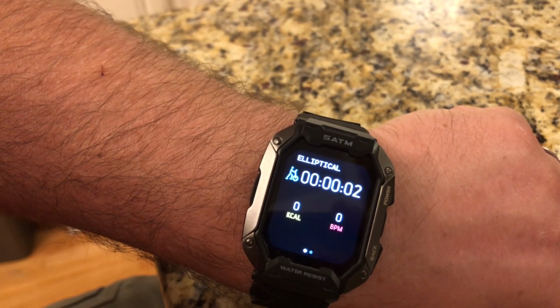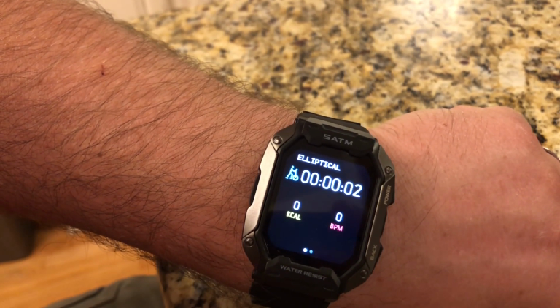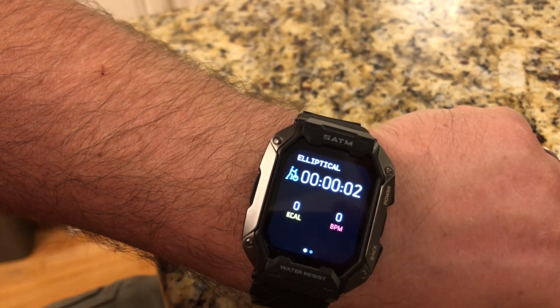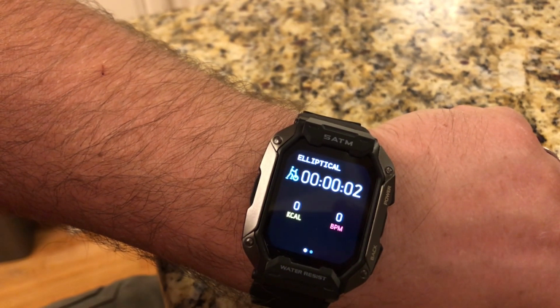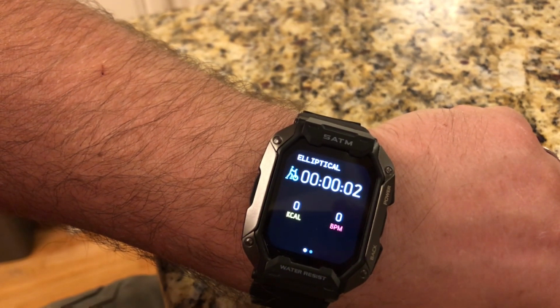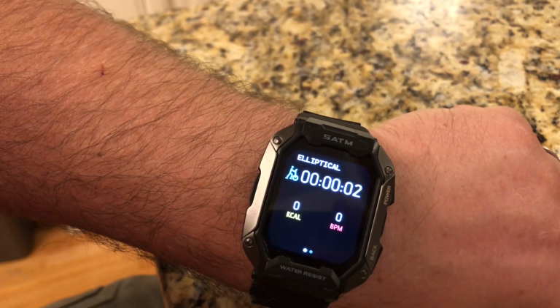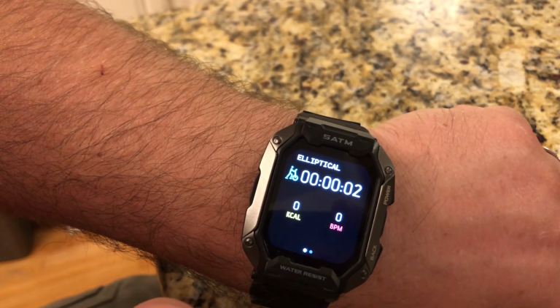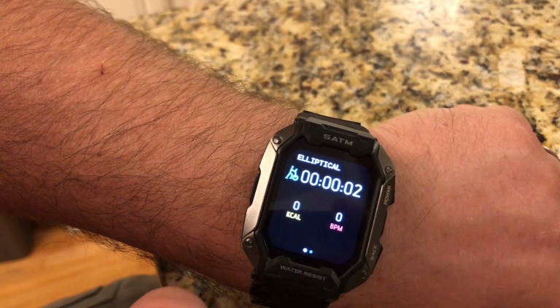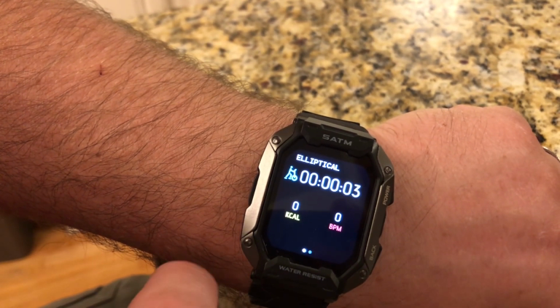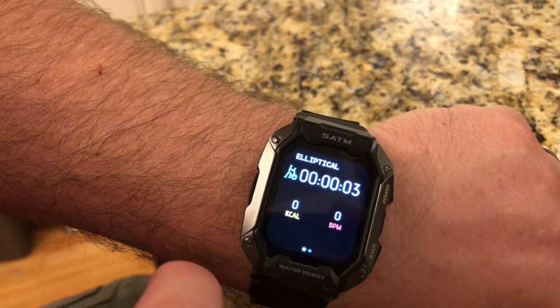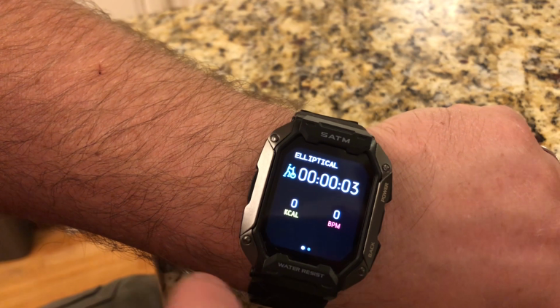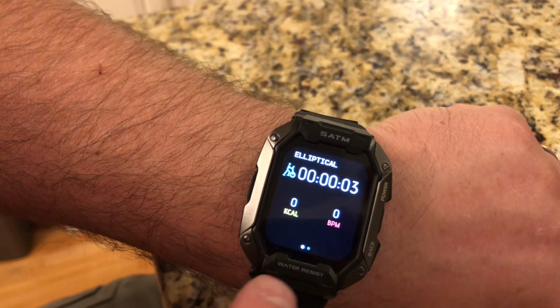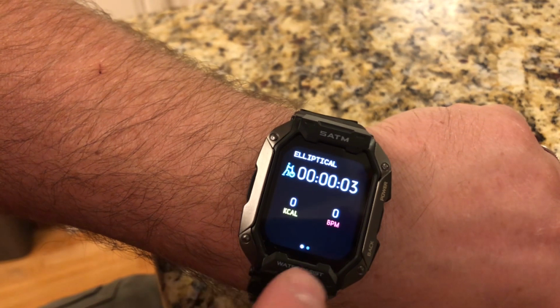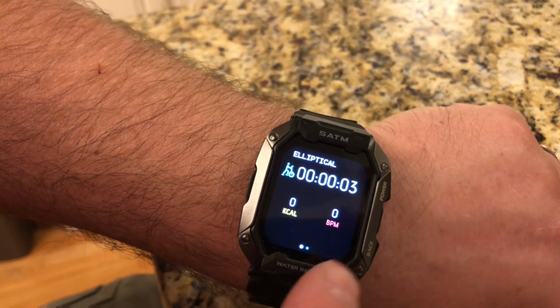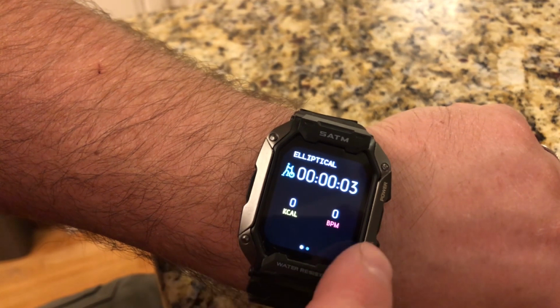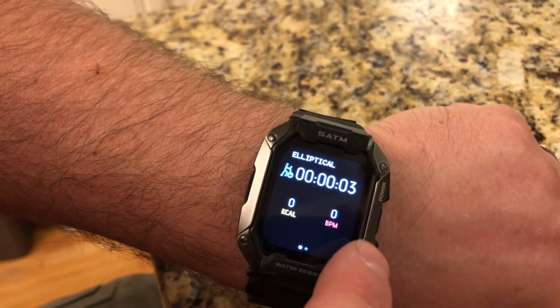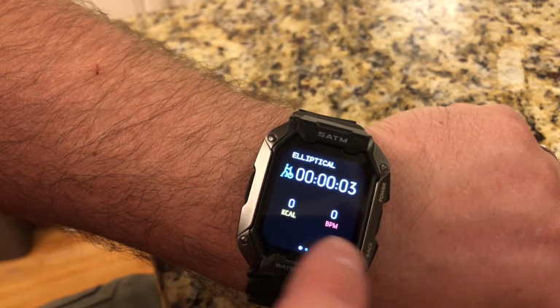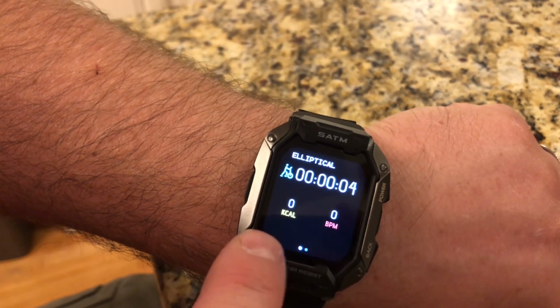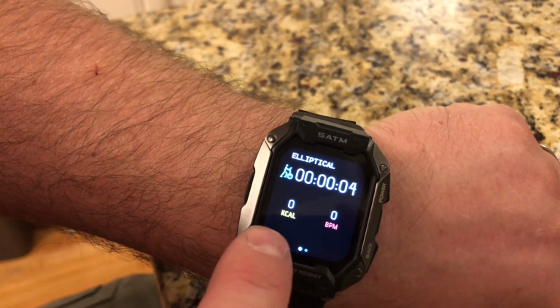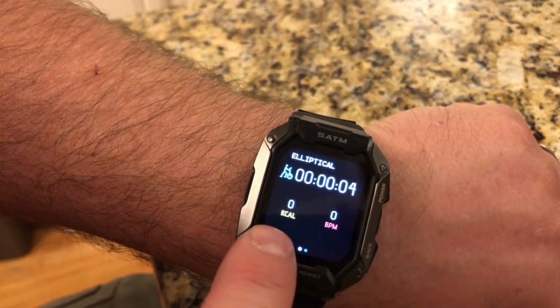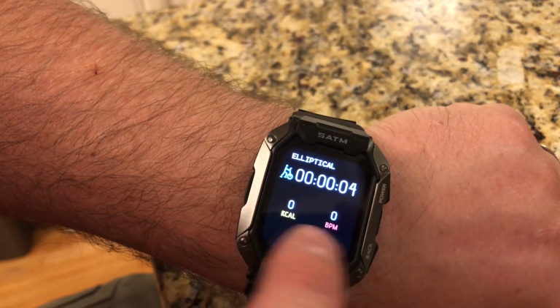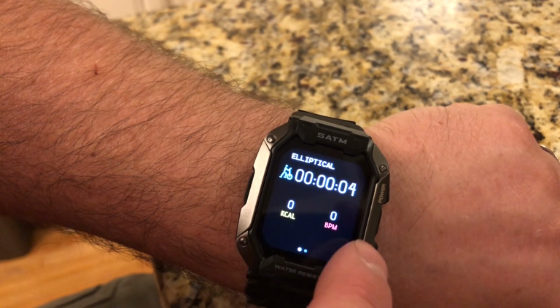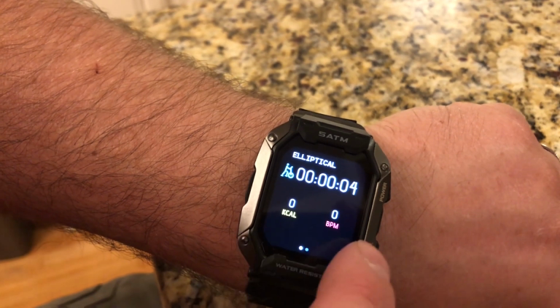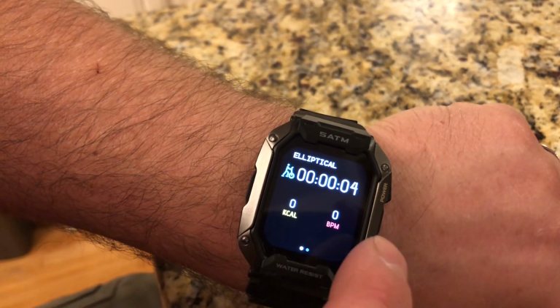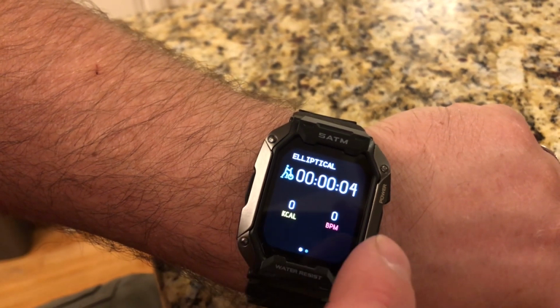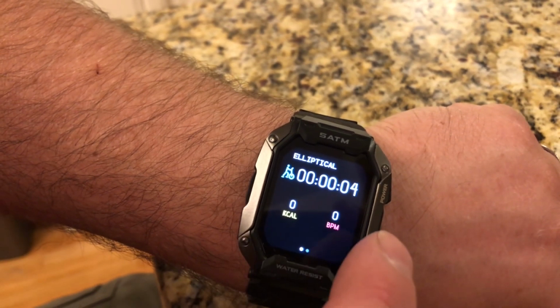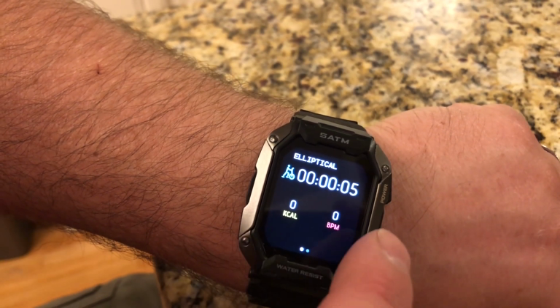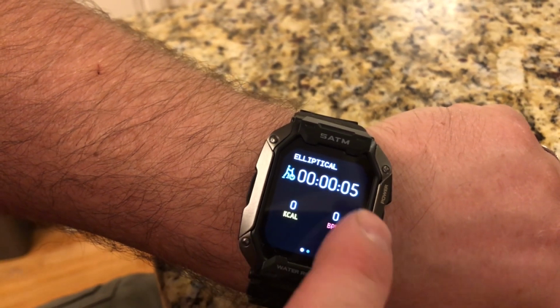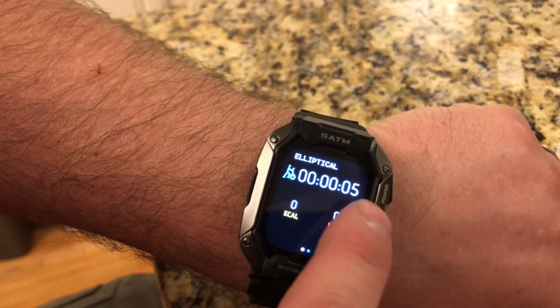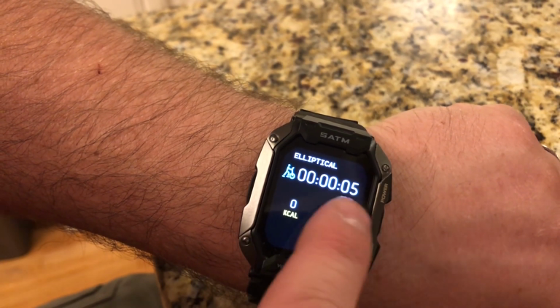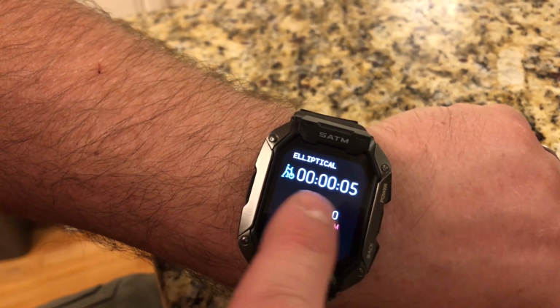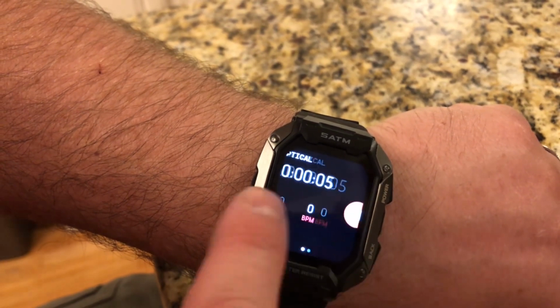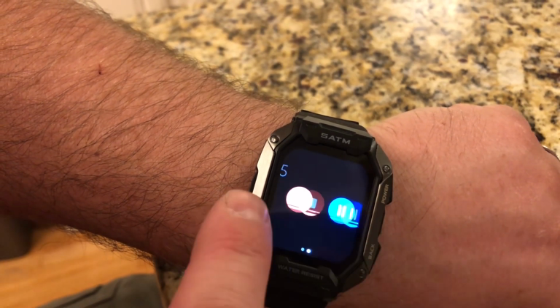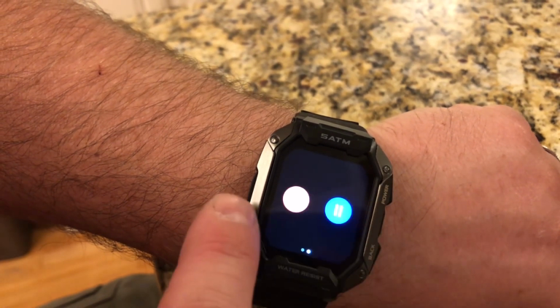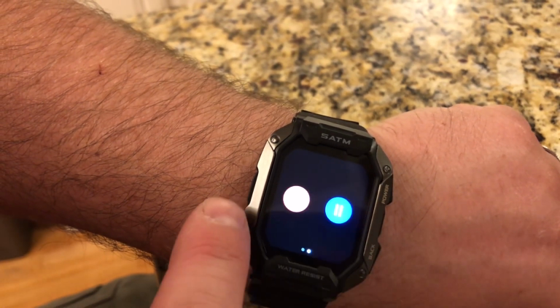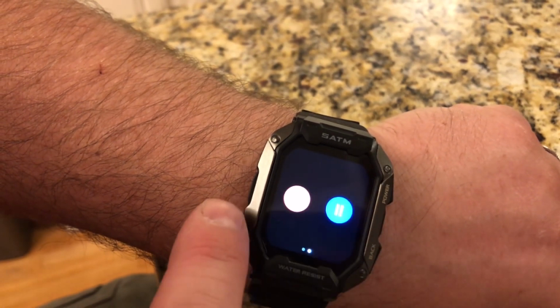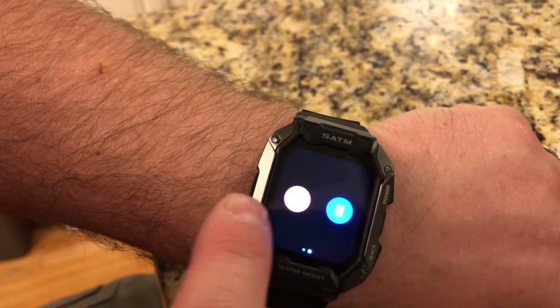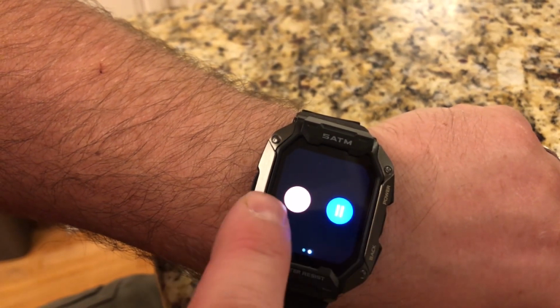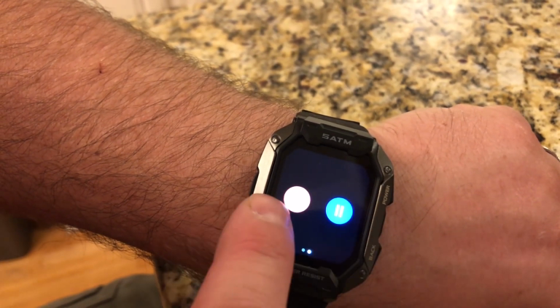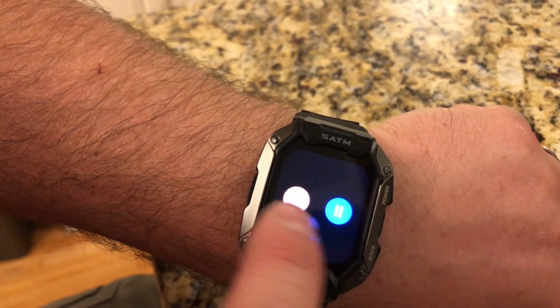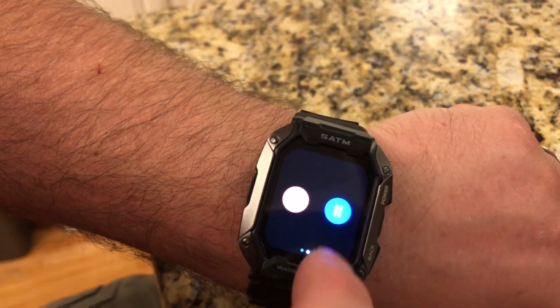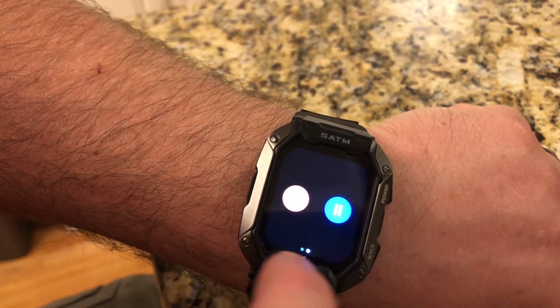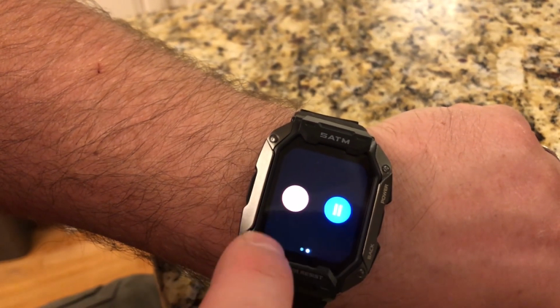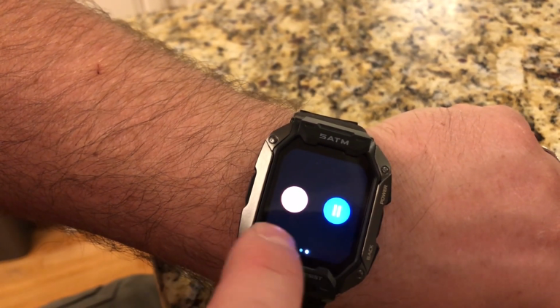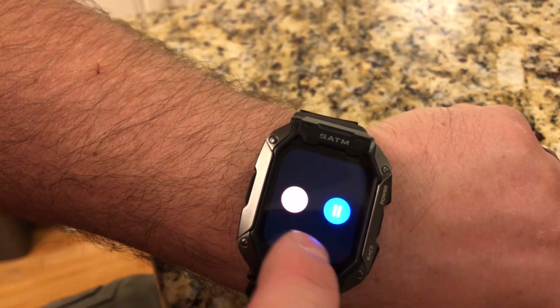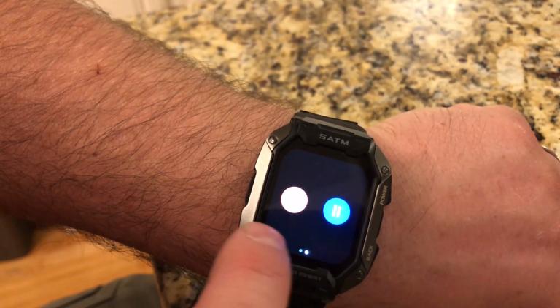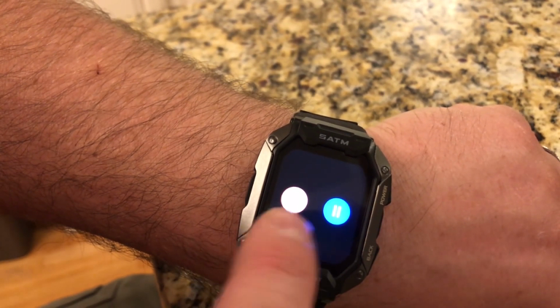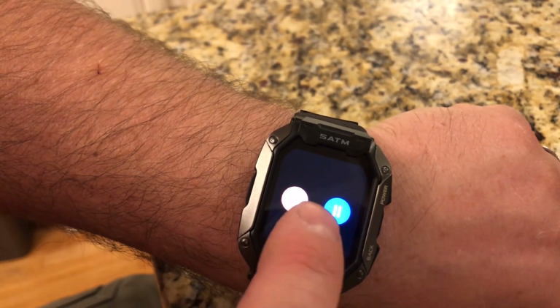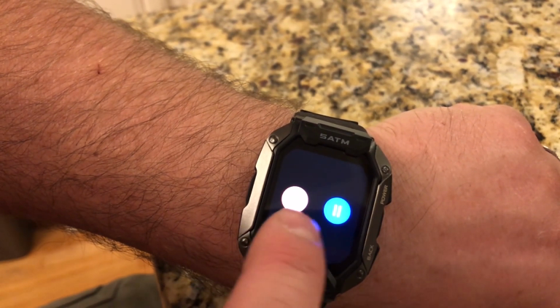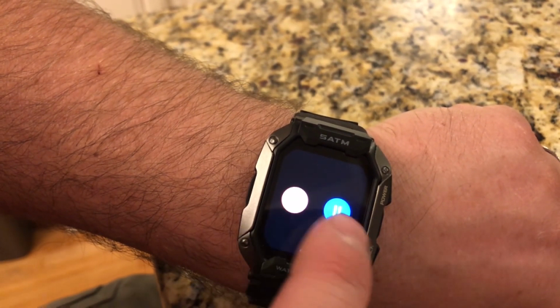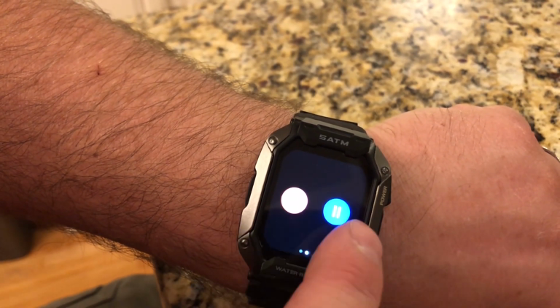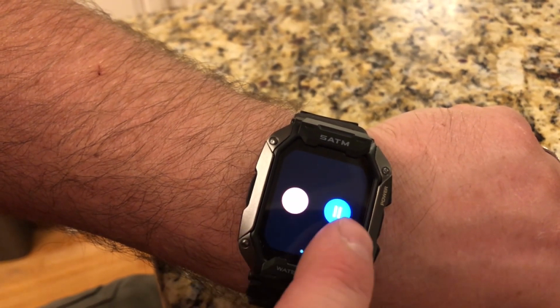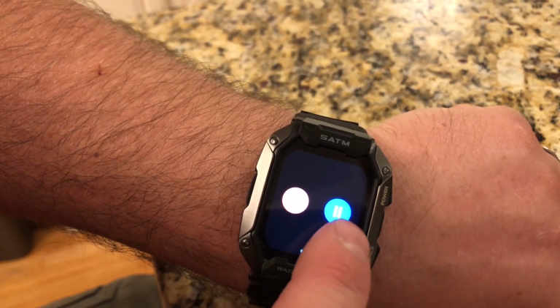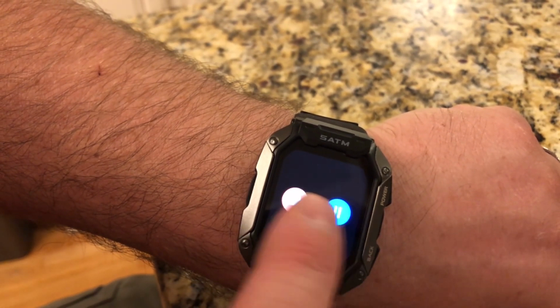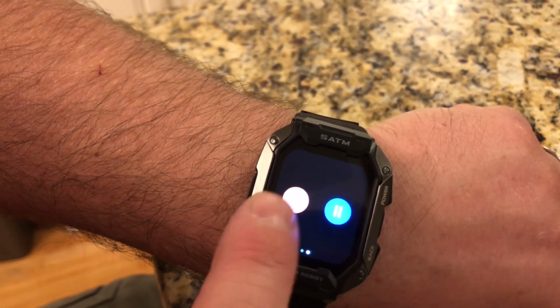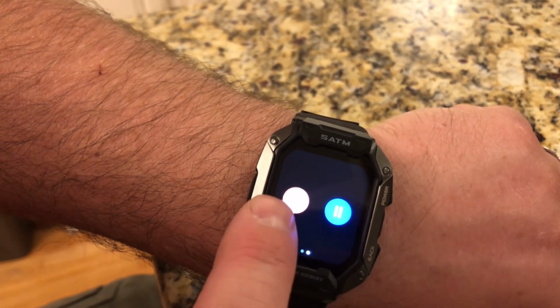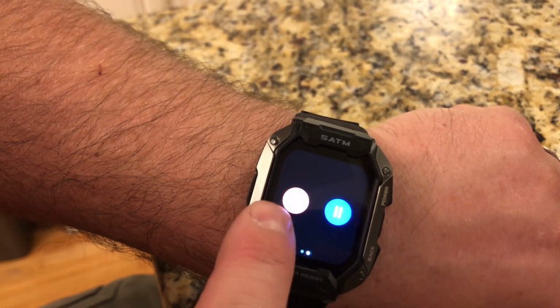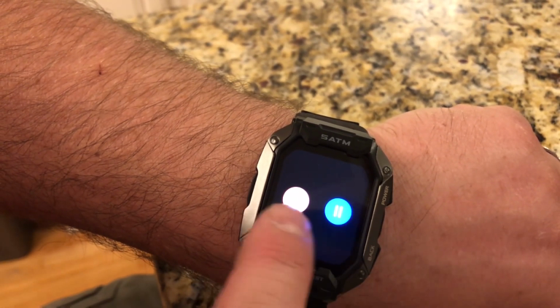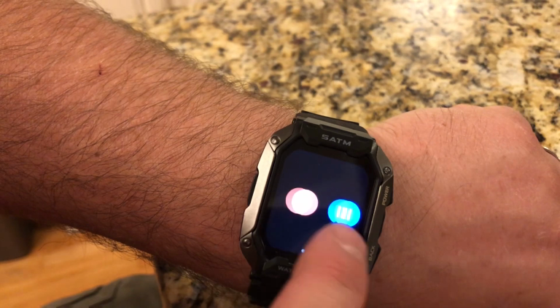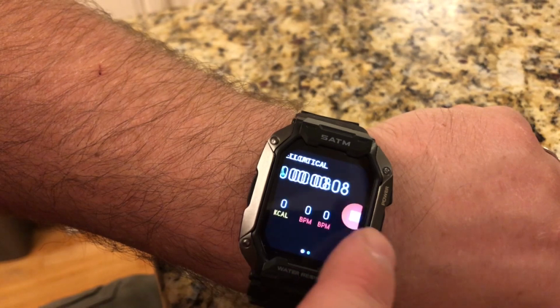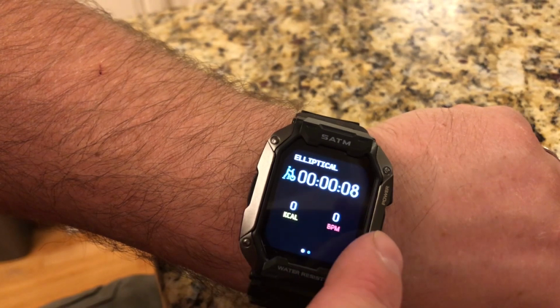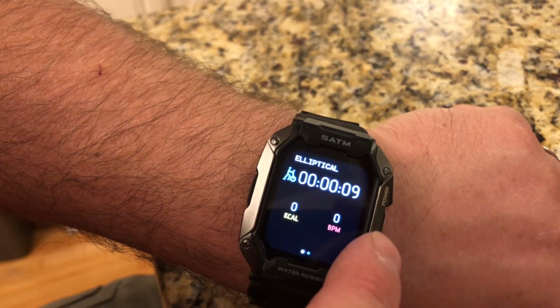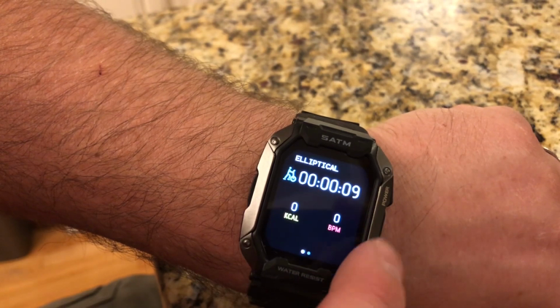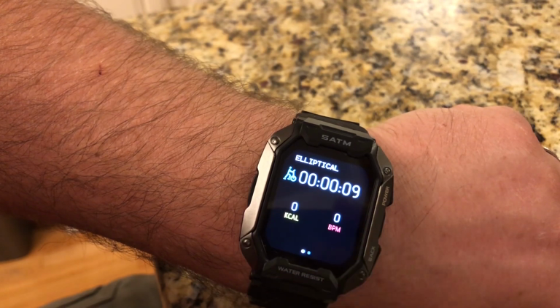You can see now it's going to track my calories and my heart rate, and then if you swipe over, you can pause it or stop it.